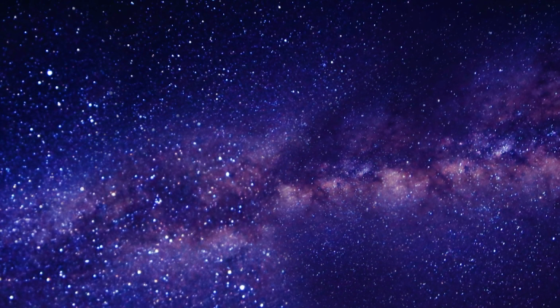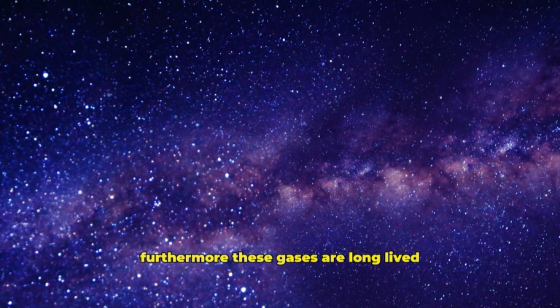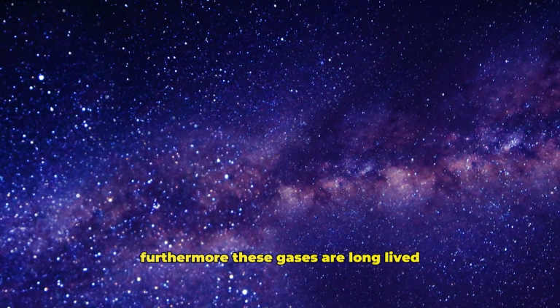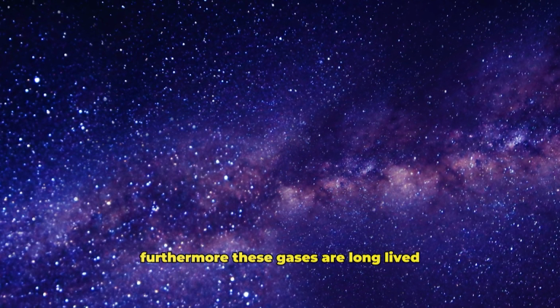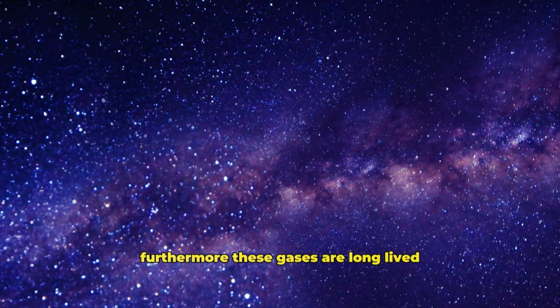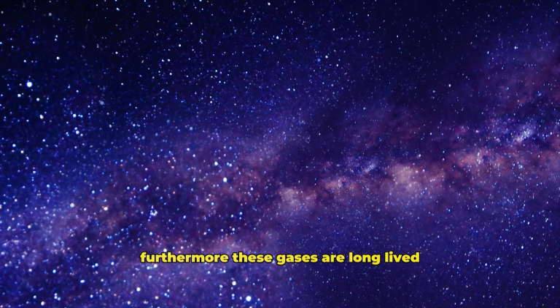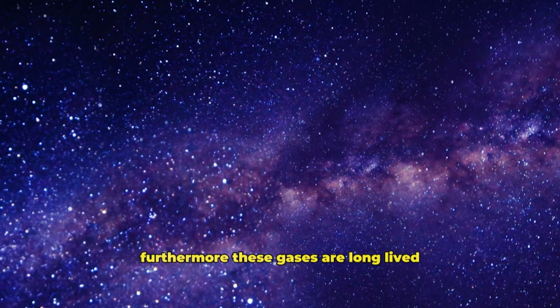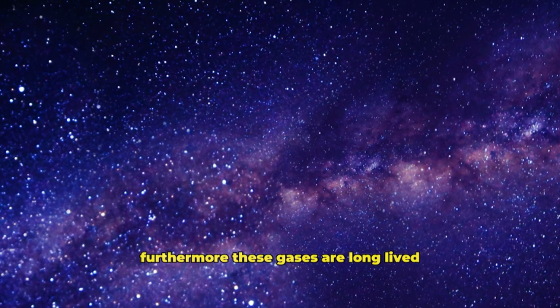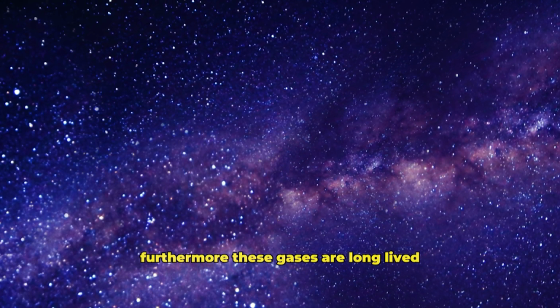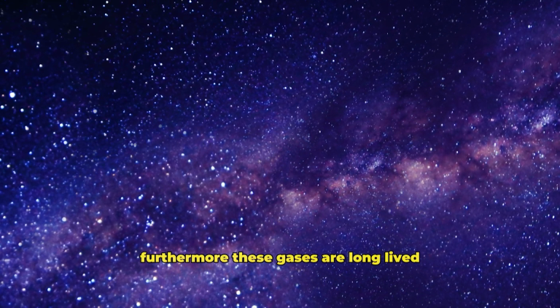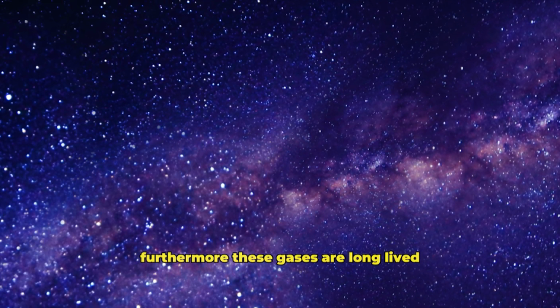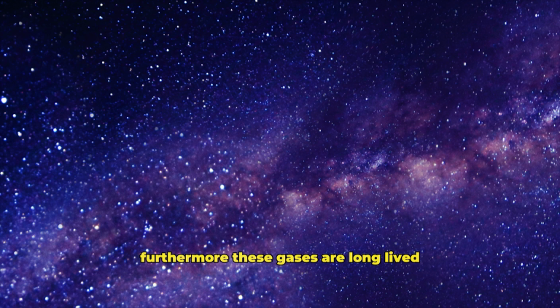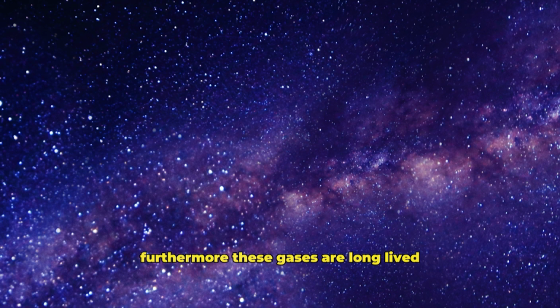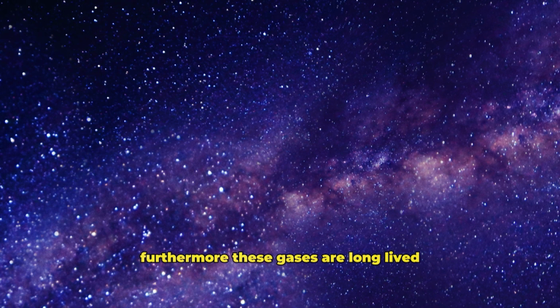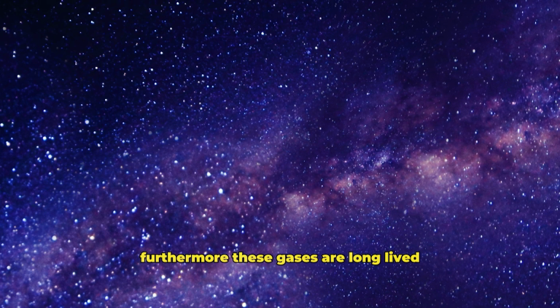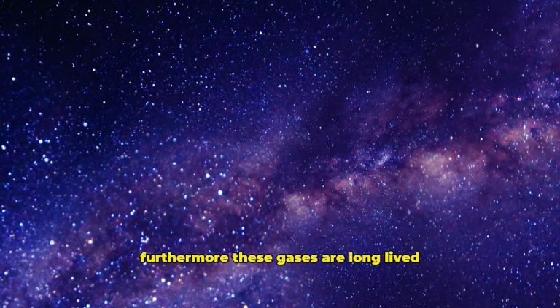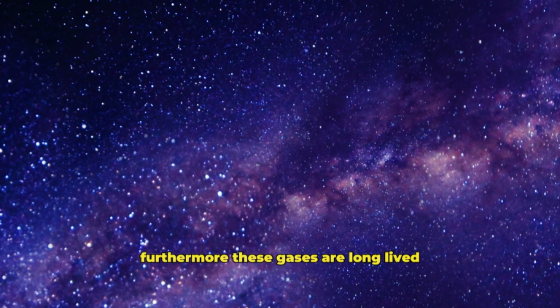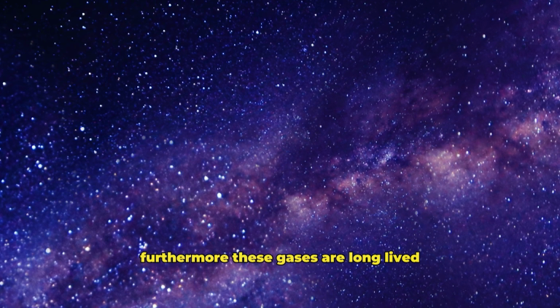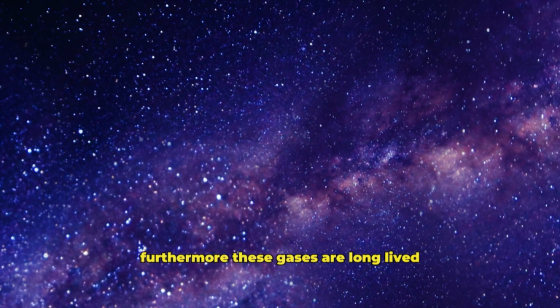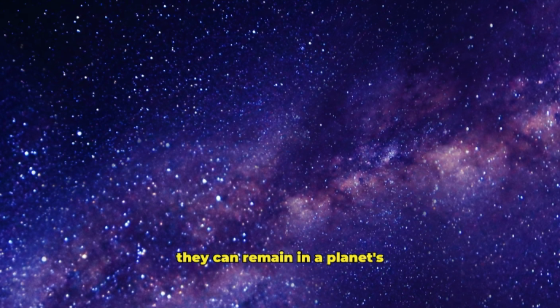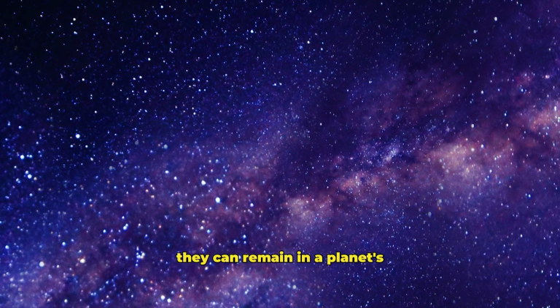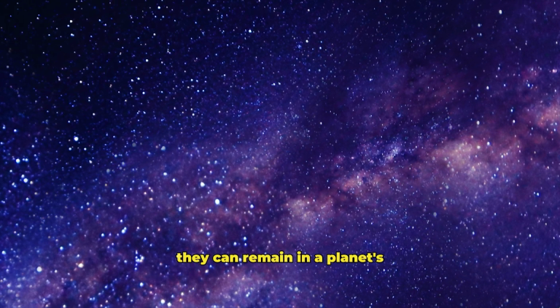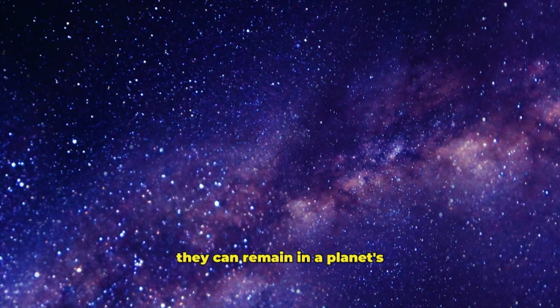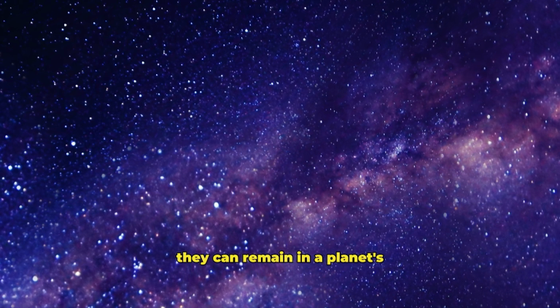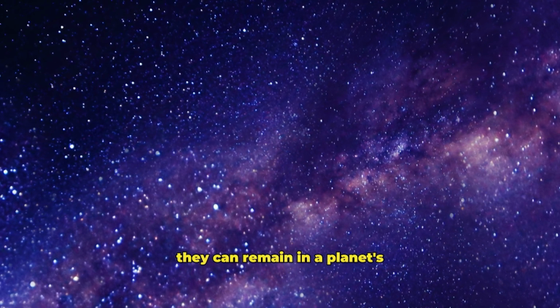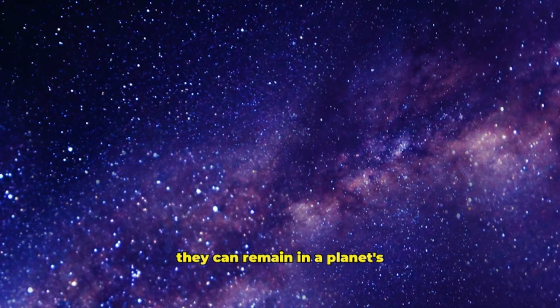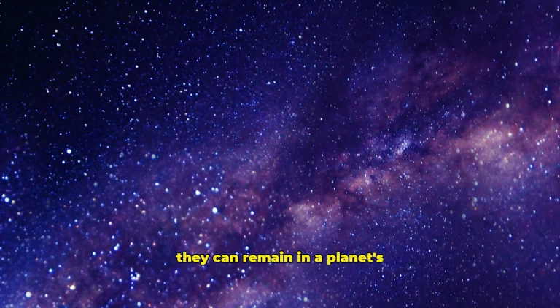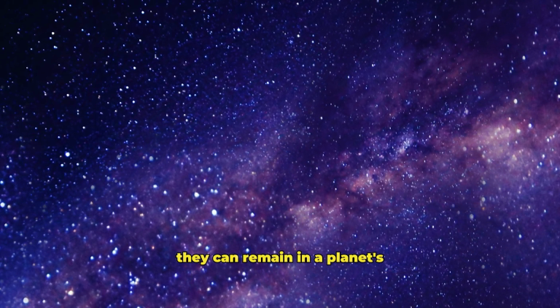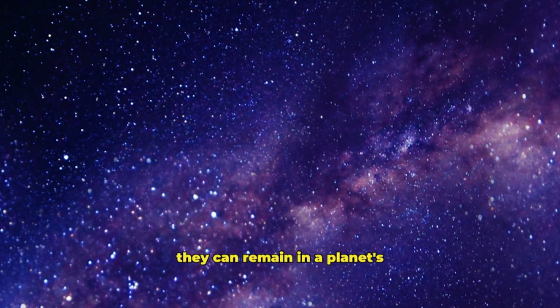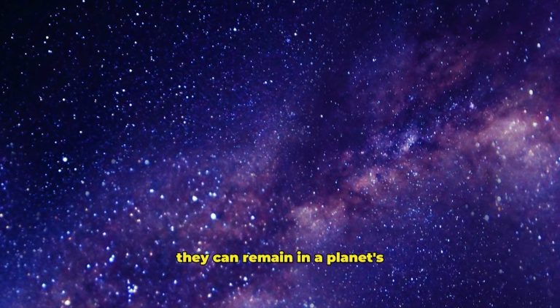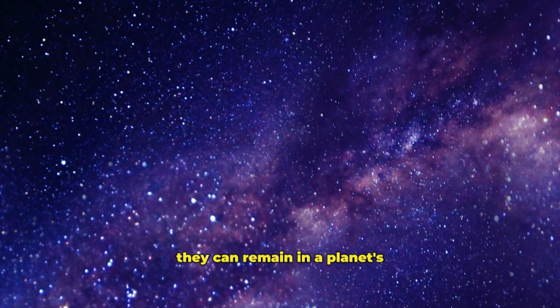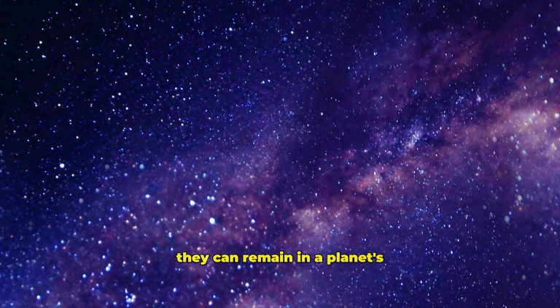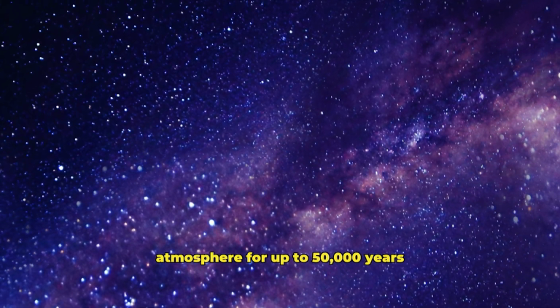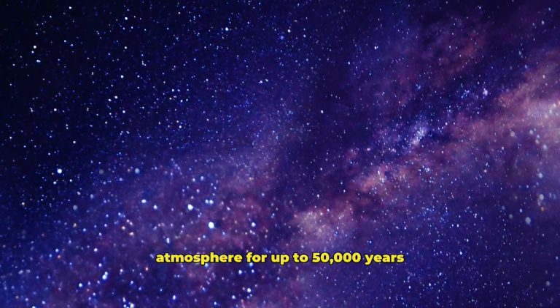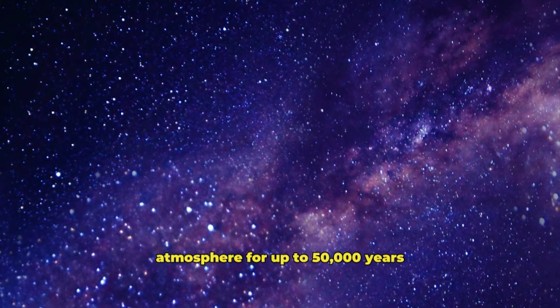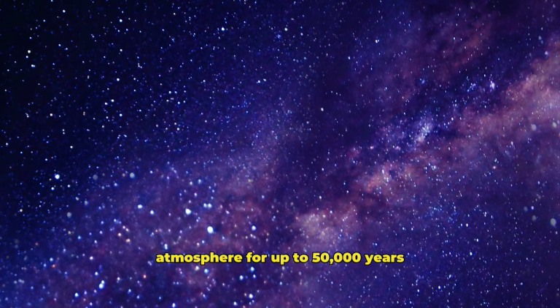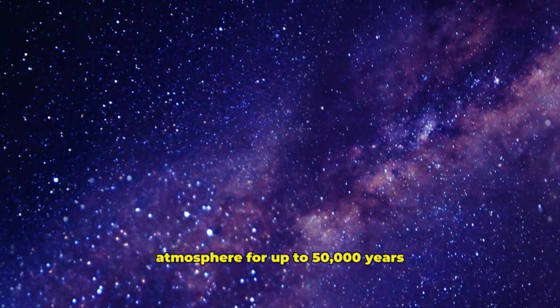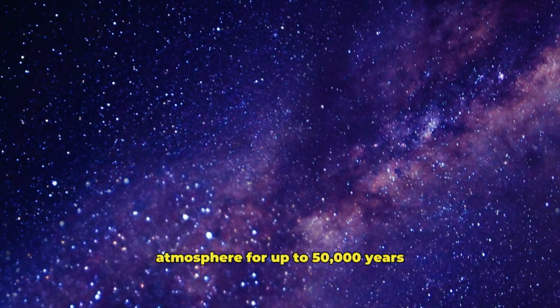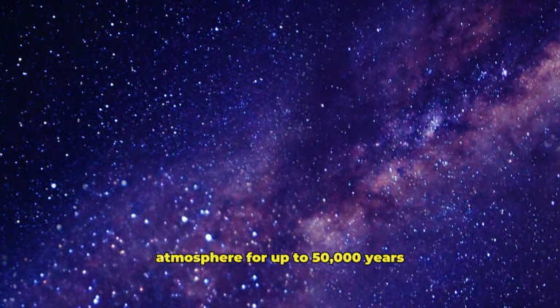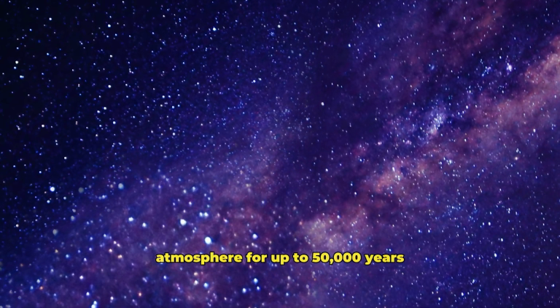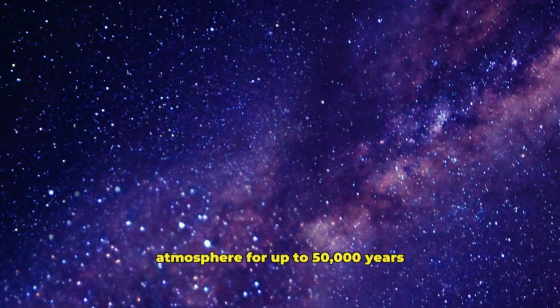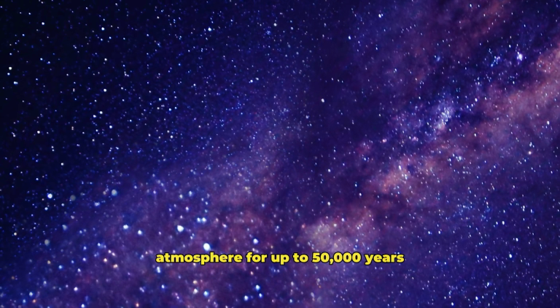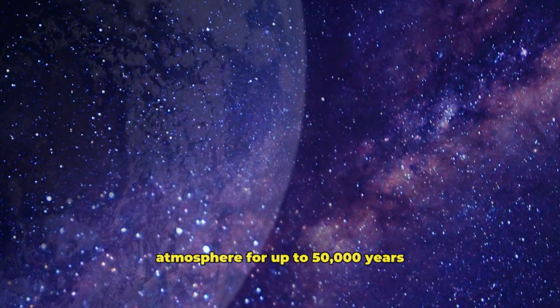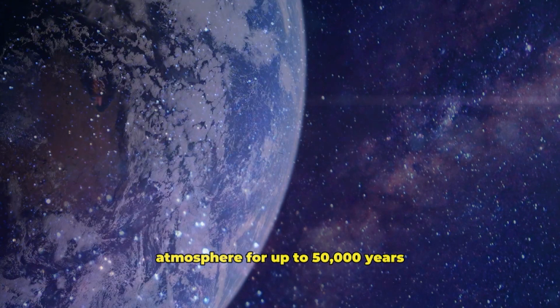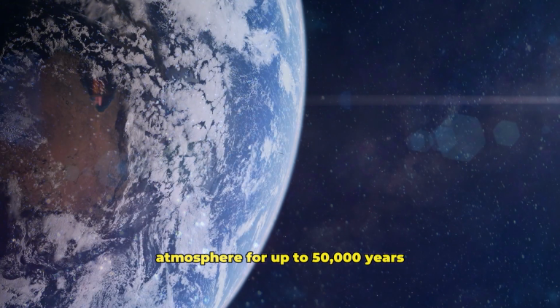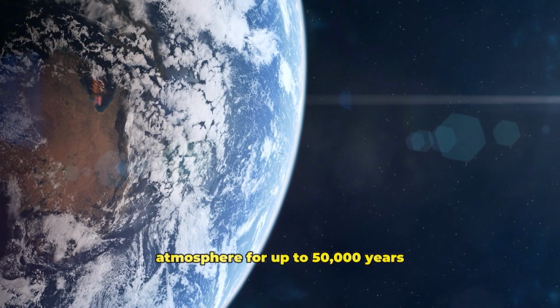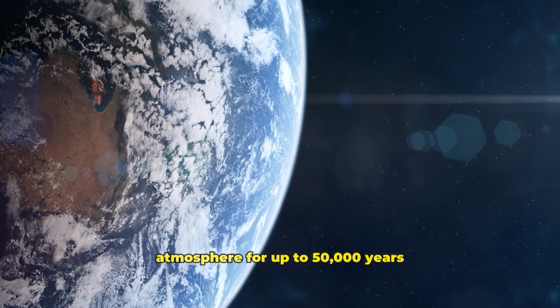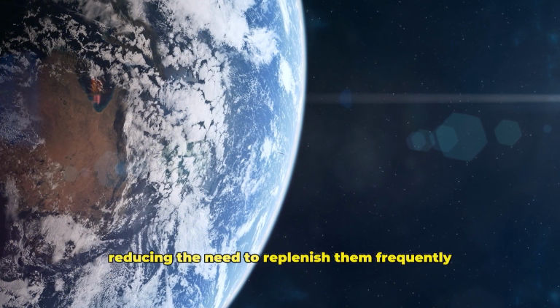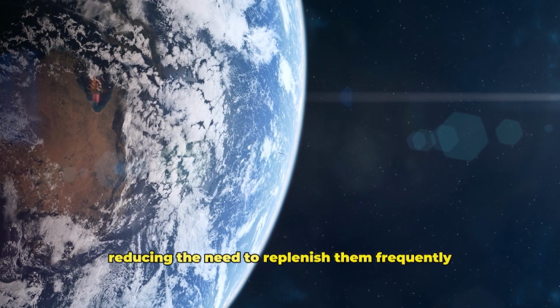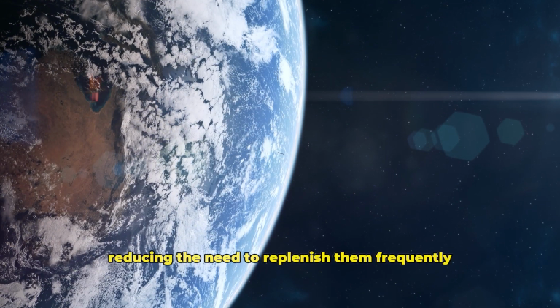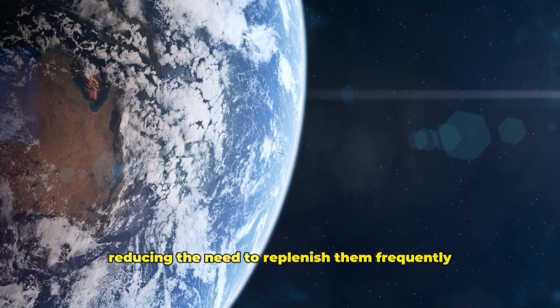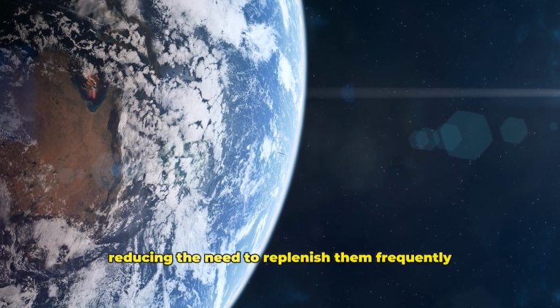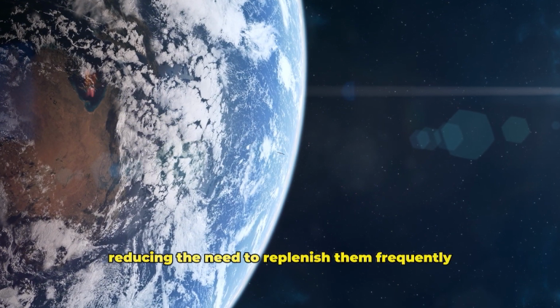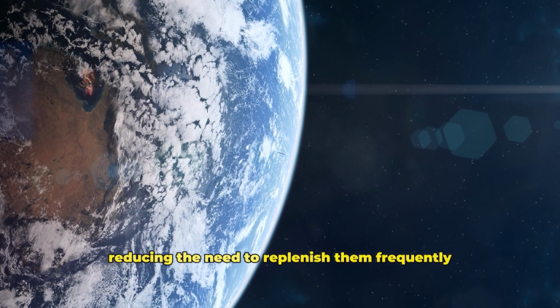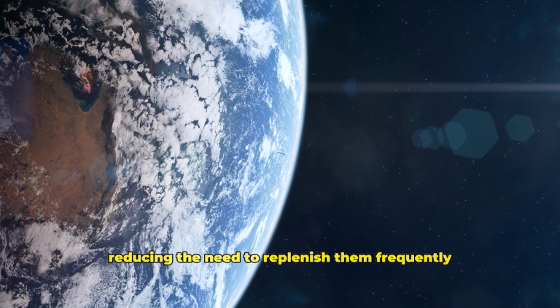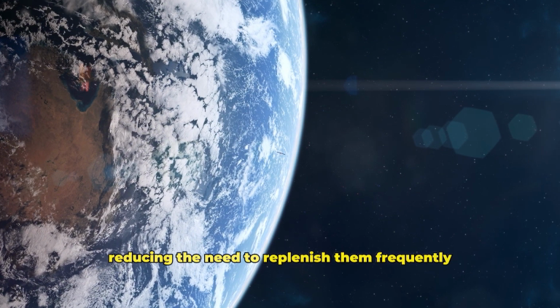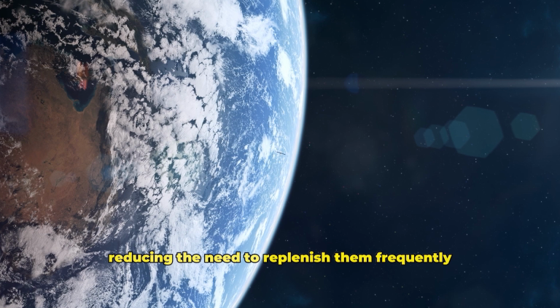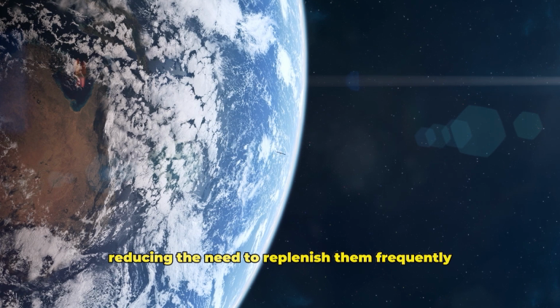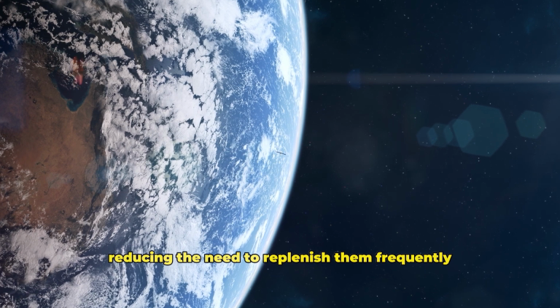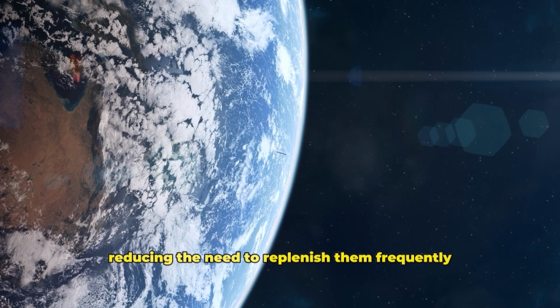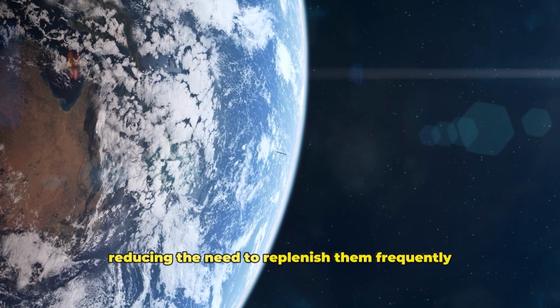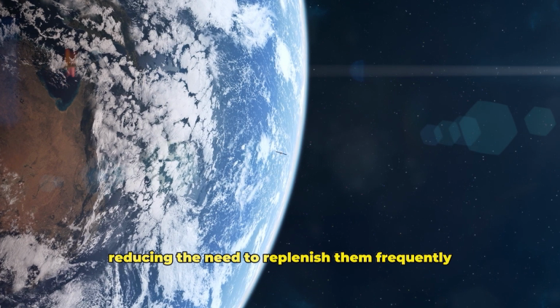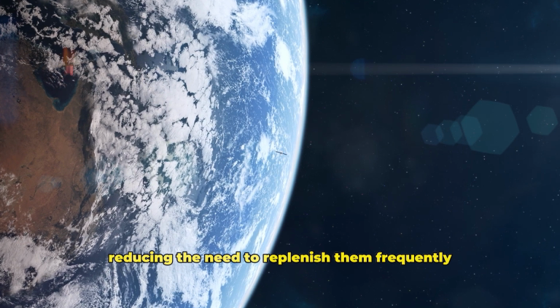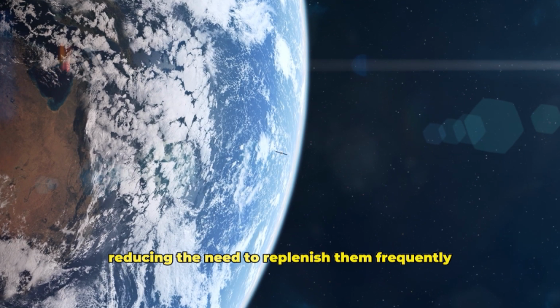Furthermore, these gases are long-lived — they can remain in a planet's atmosphere for up to 50,000 years — reducing the need to replenish them frequently.